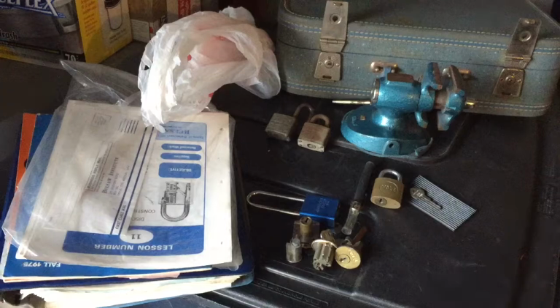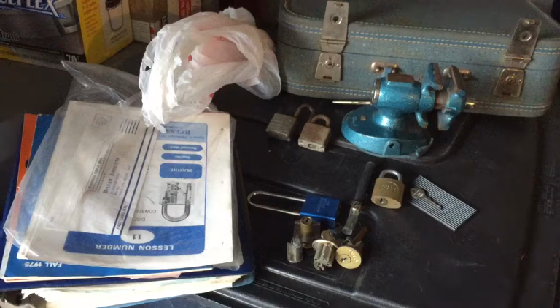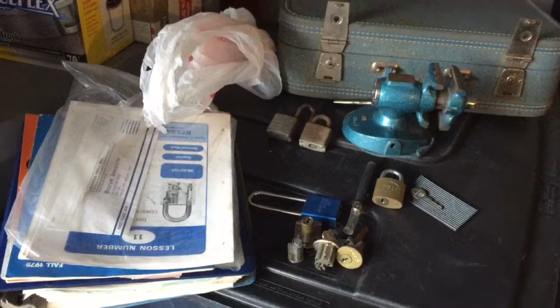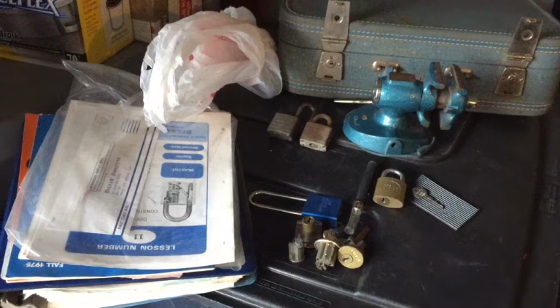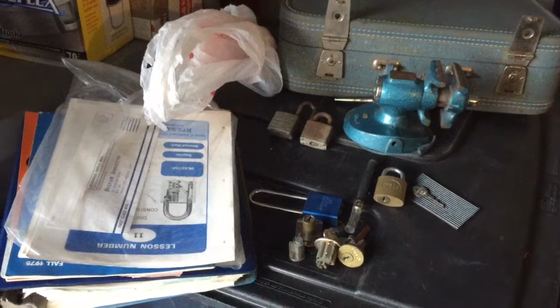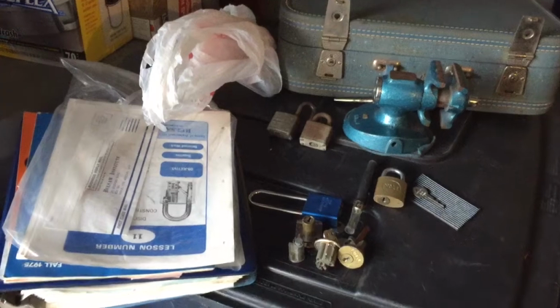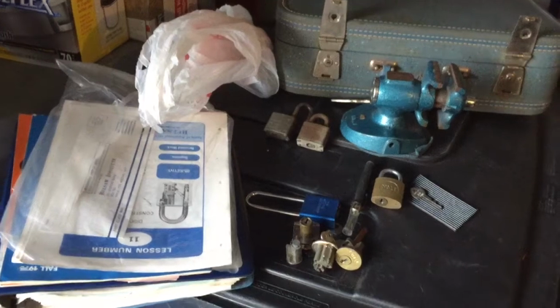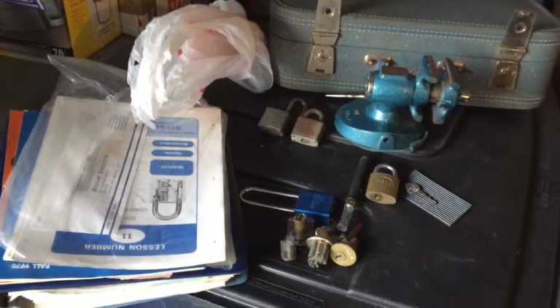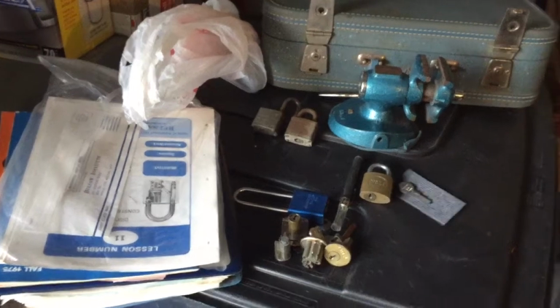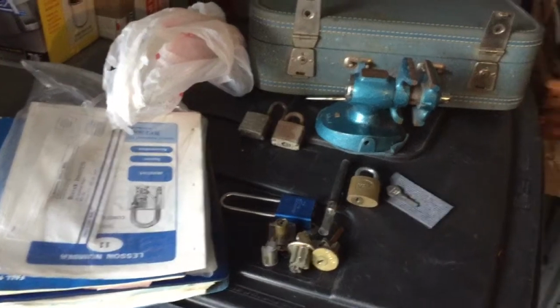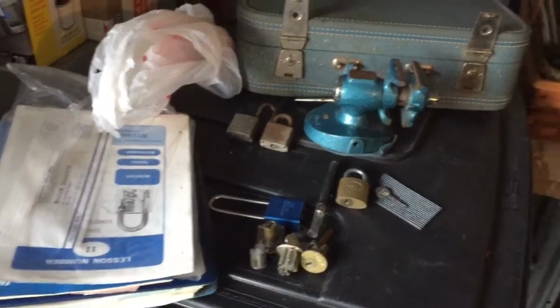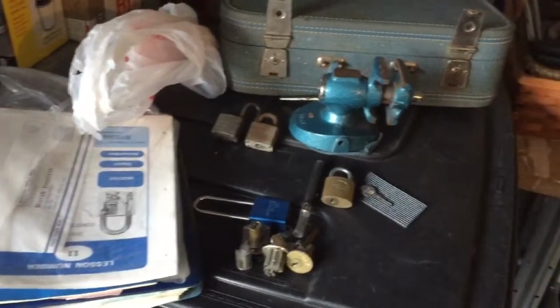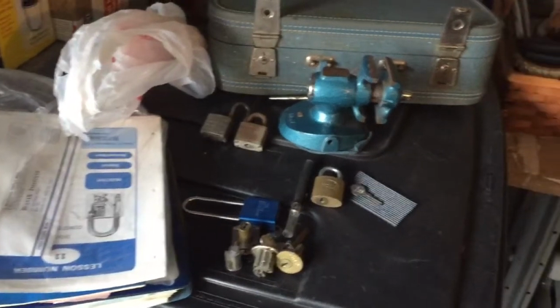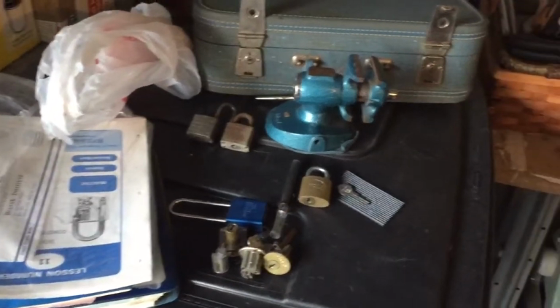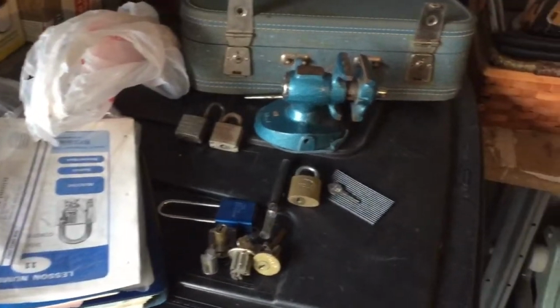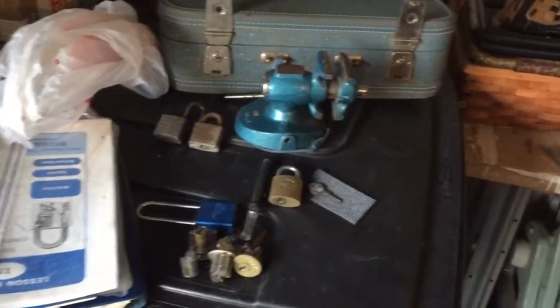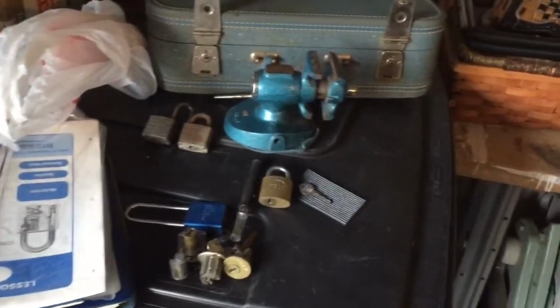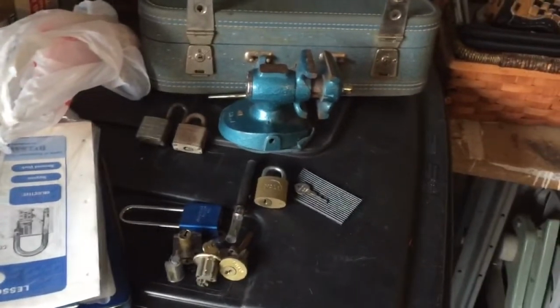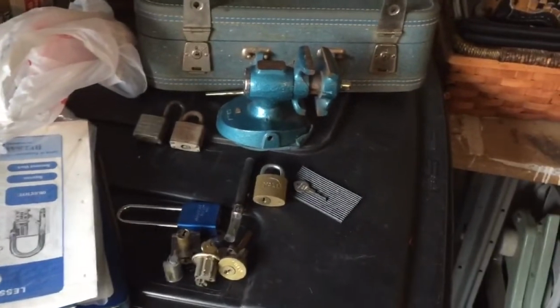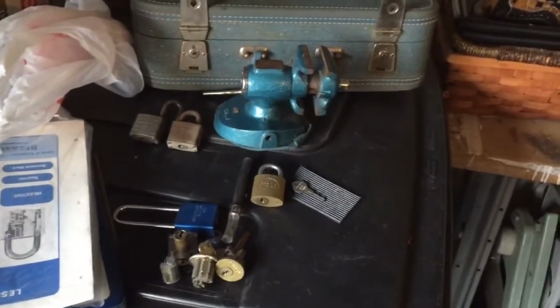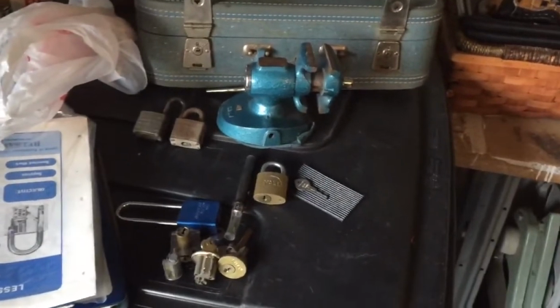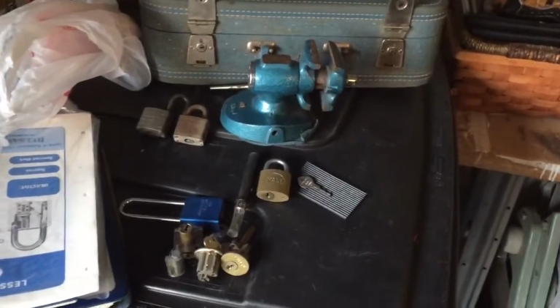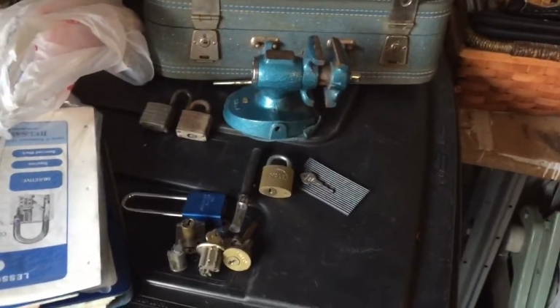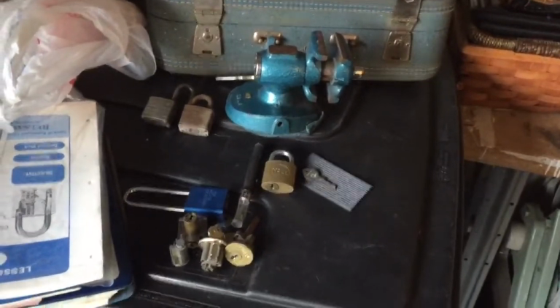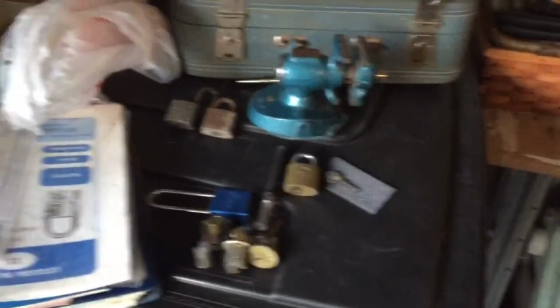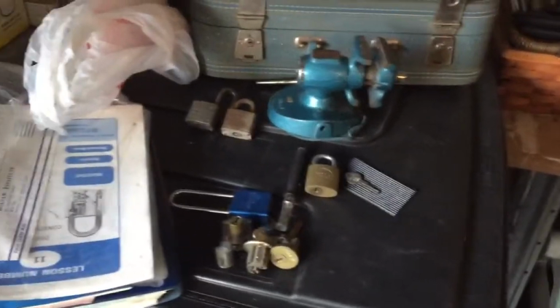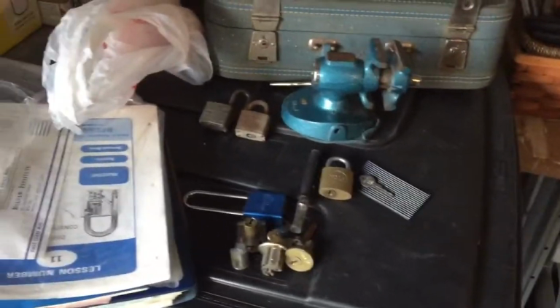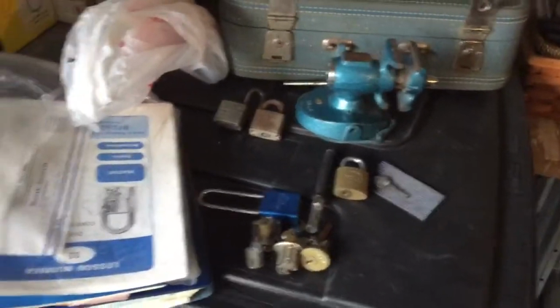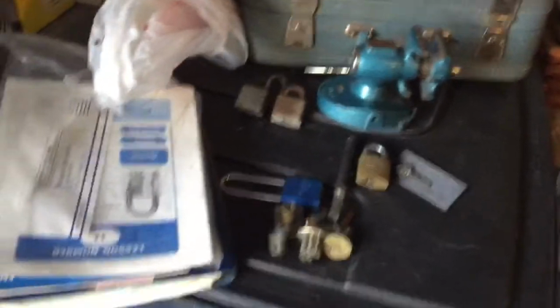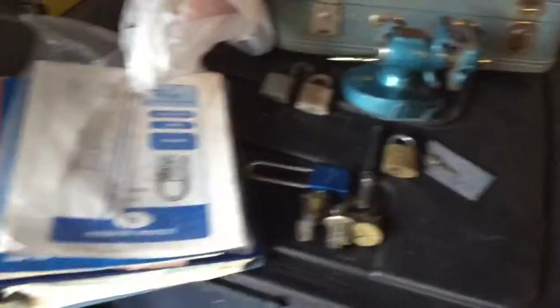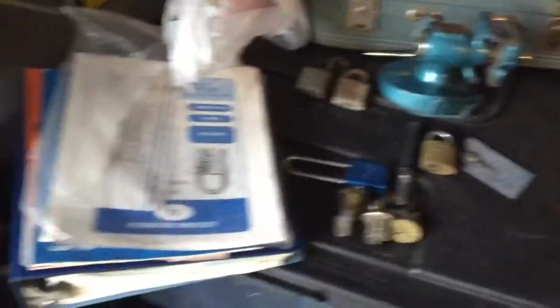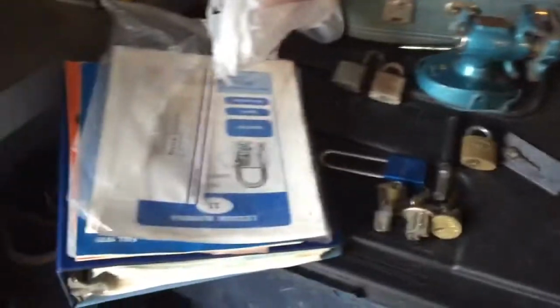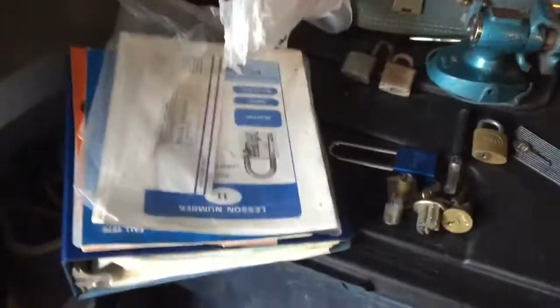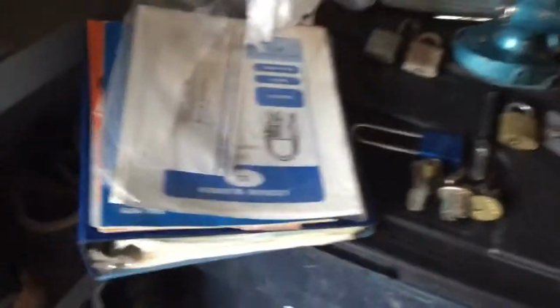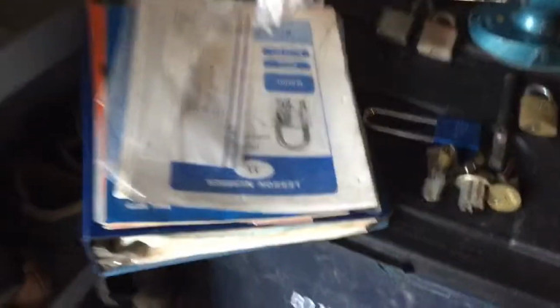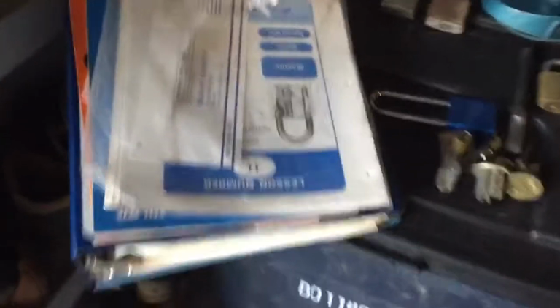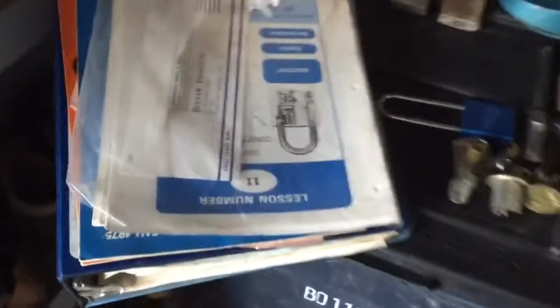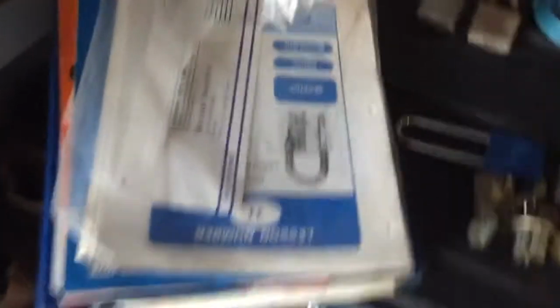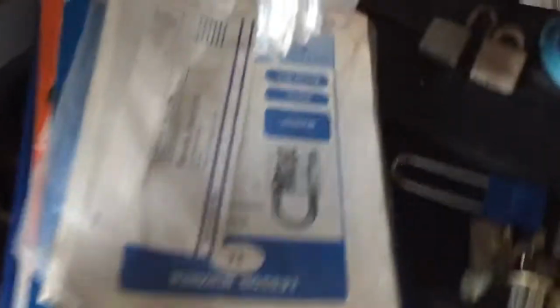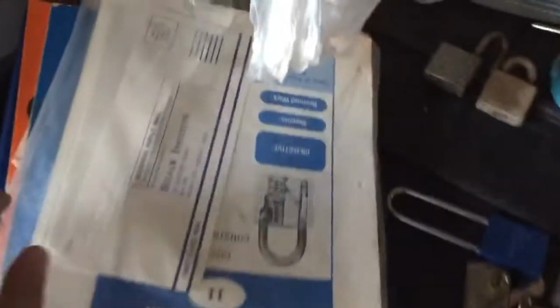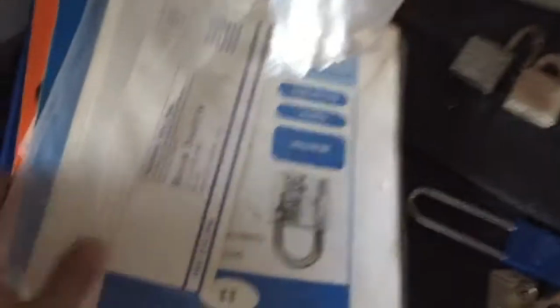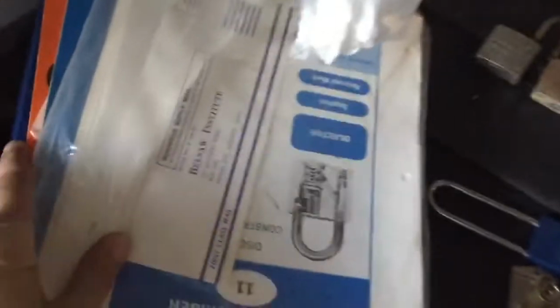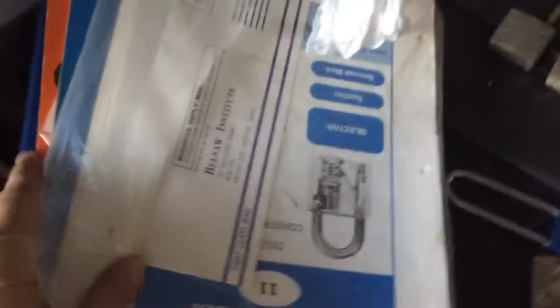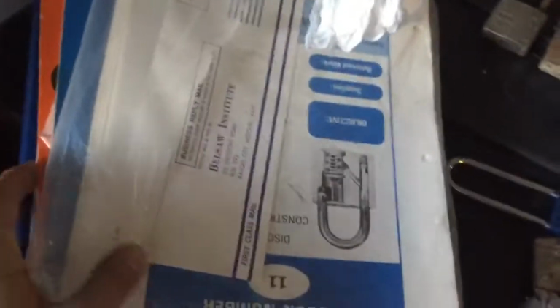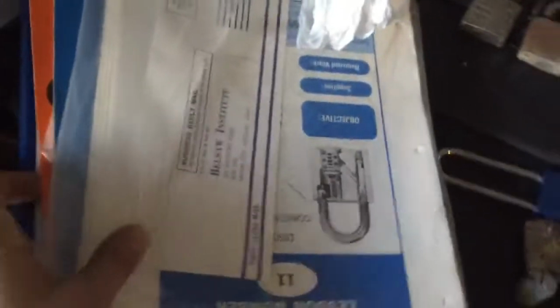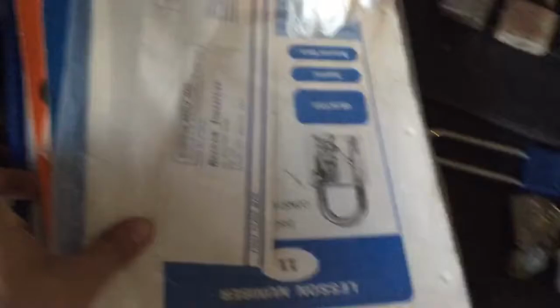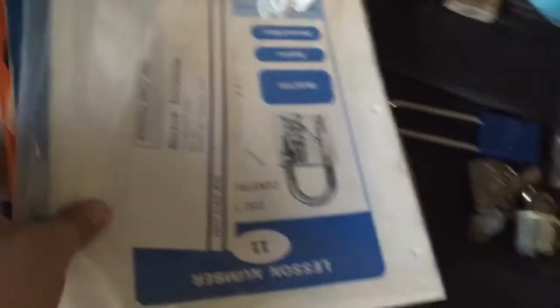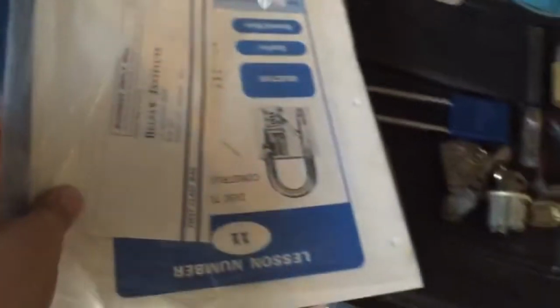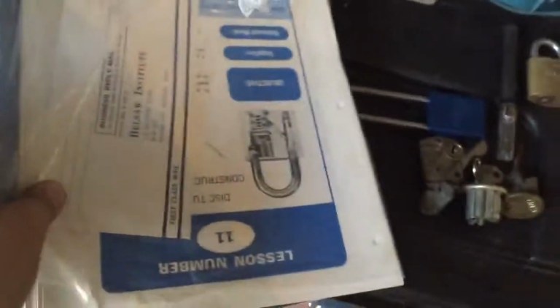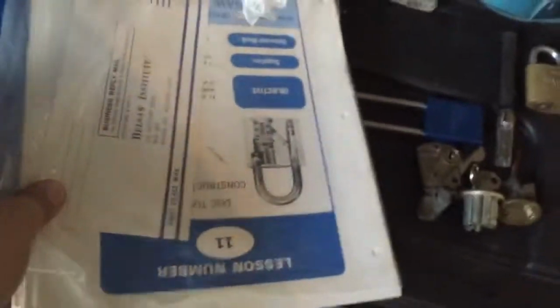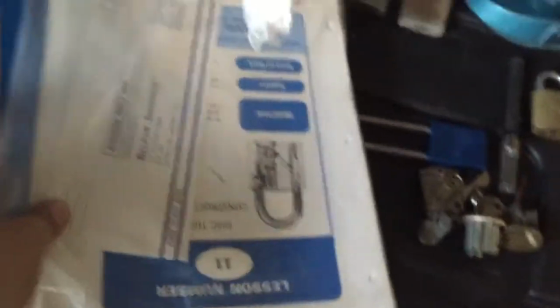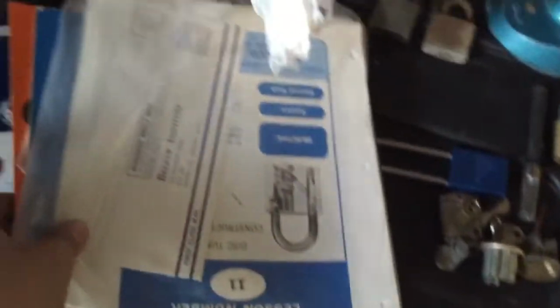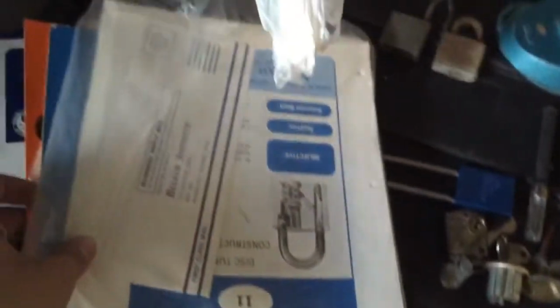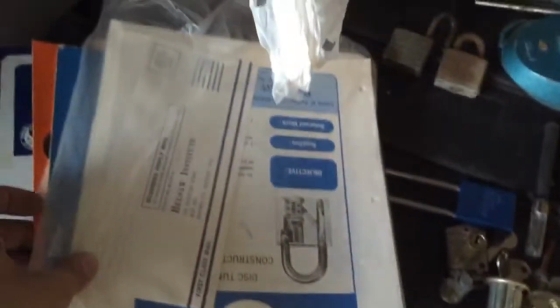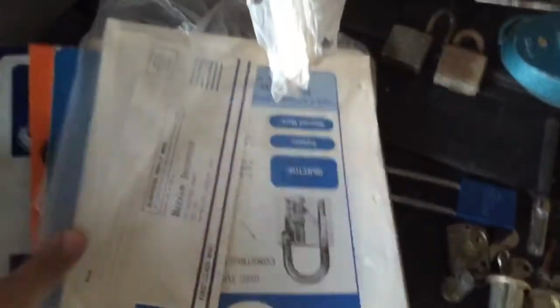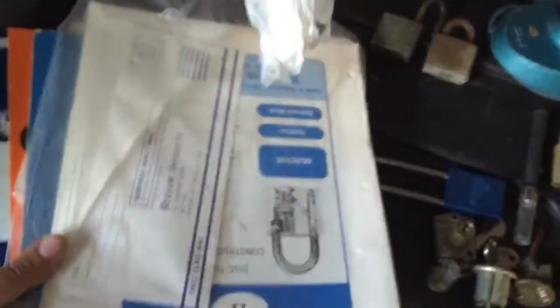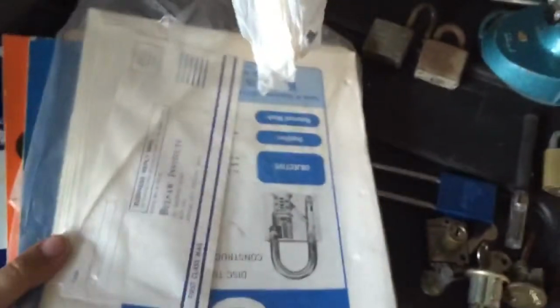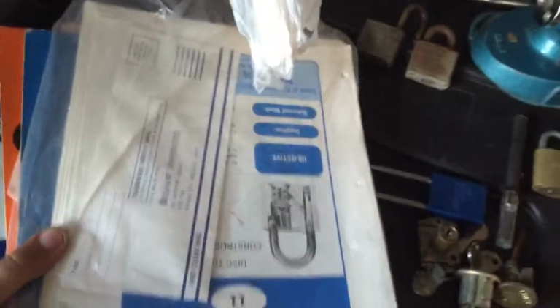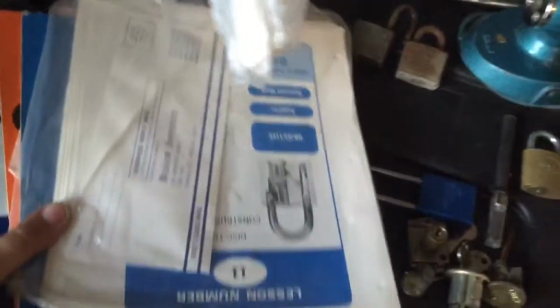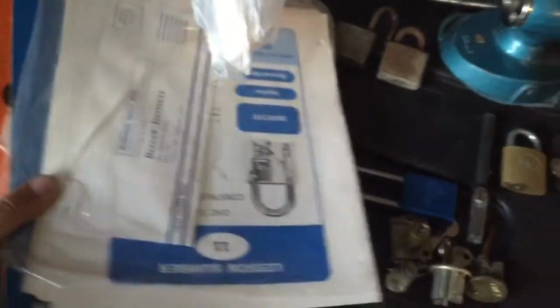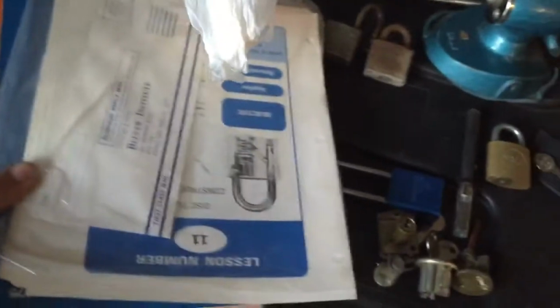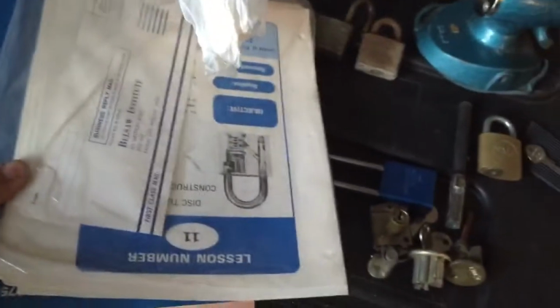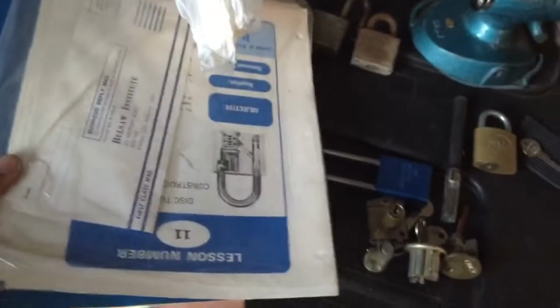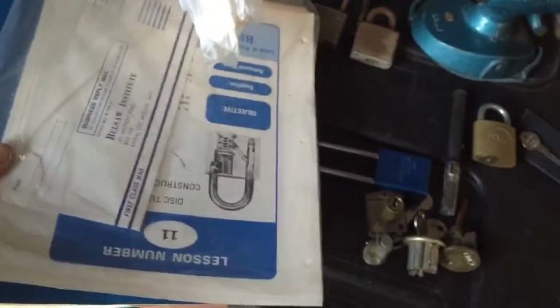Hey guys, coming to you from my garage. I went to a flea market today where I picked up some interesting stuff. This is part of an old Foley Belsaw course.